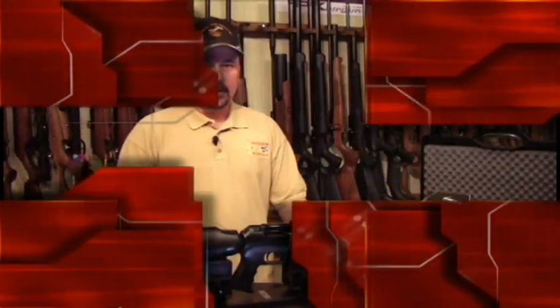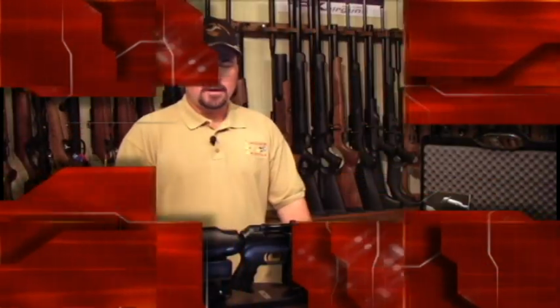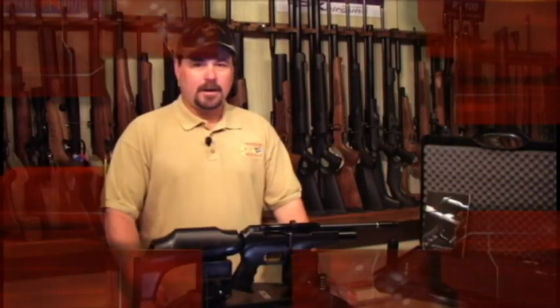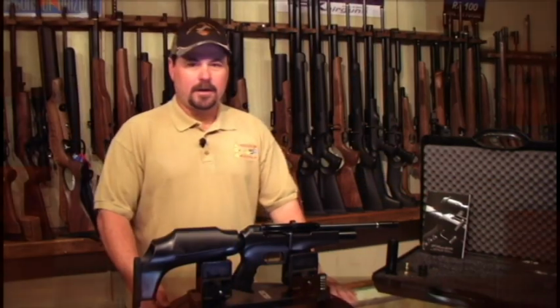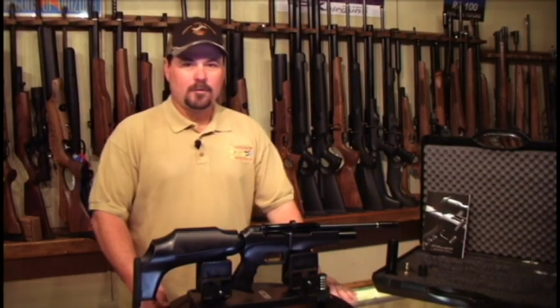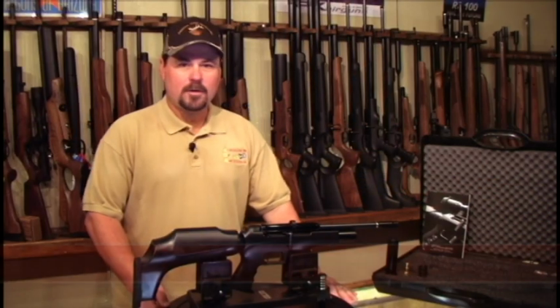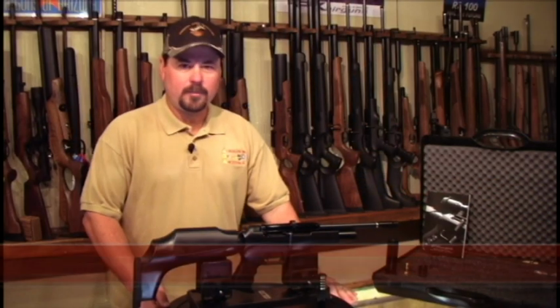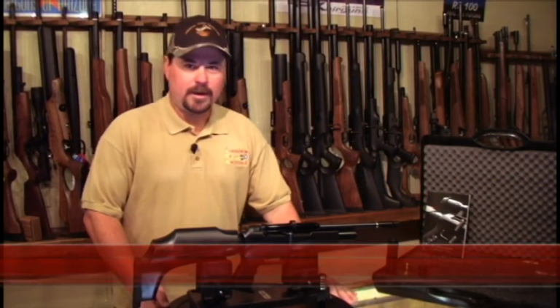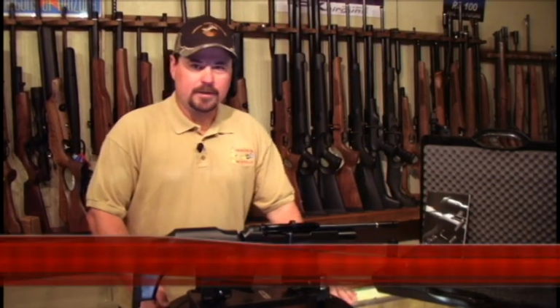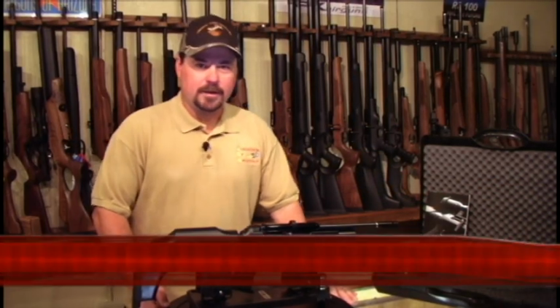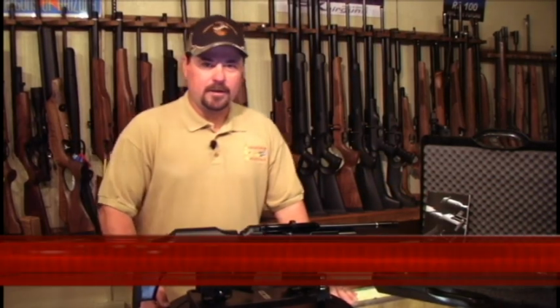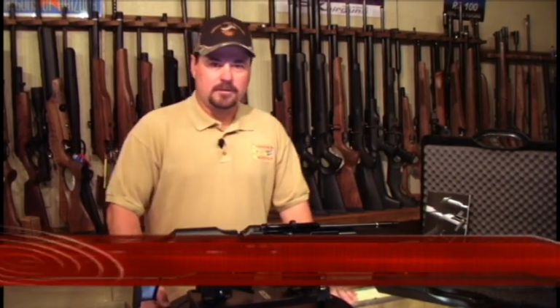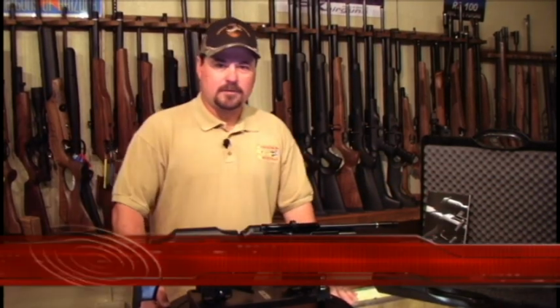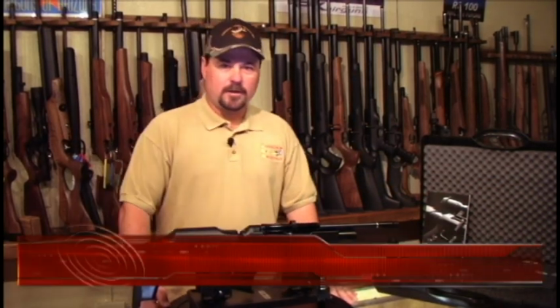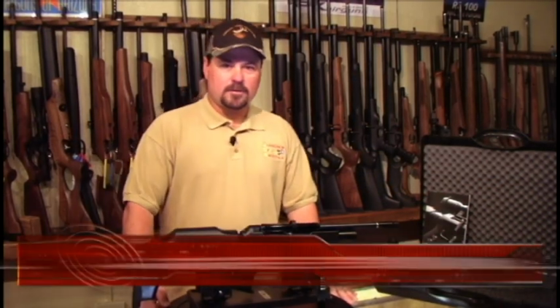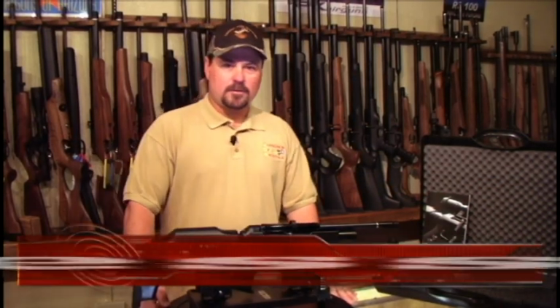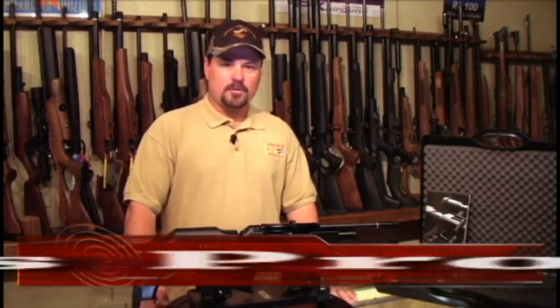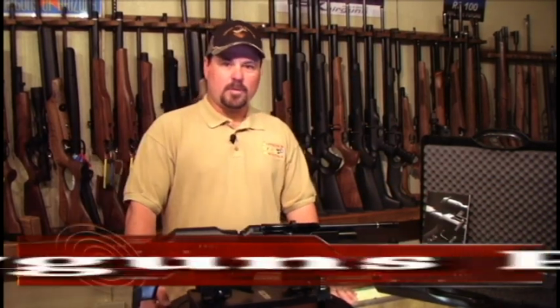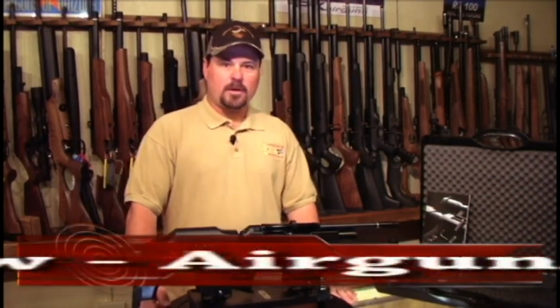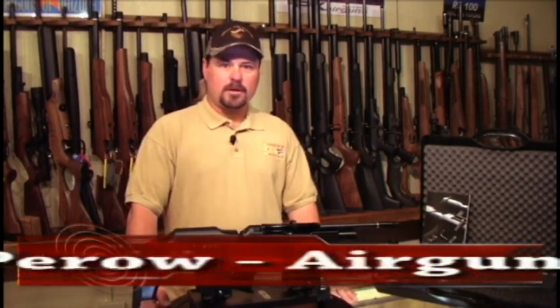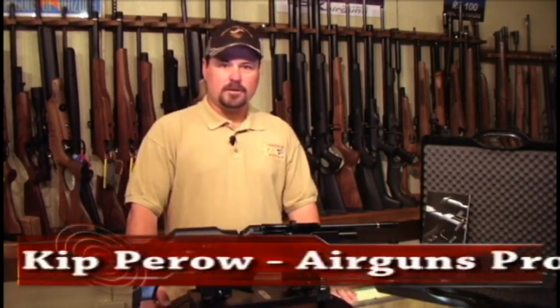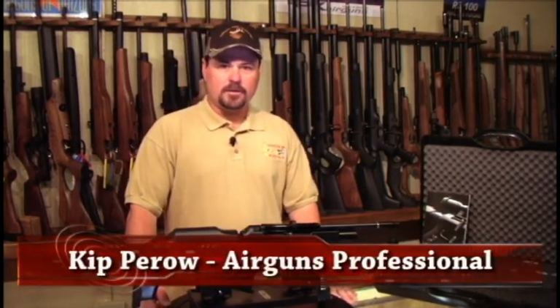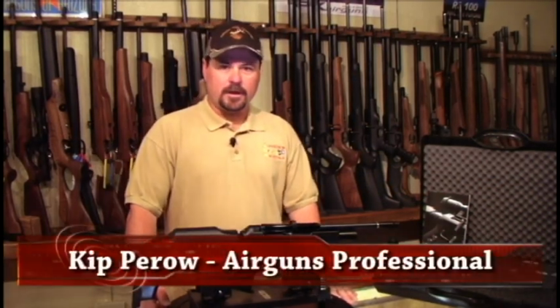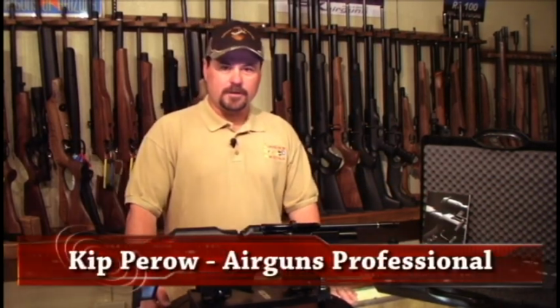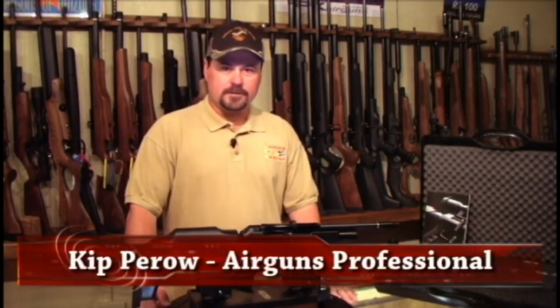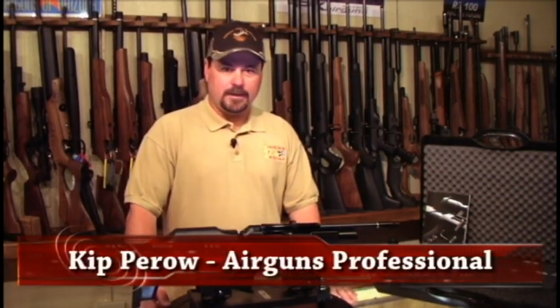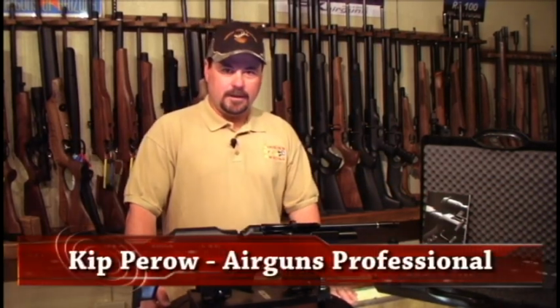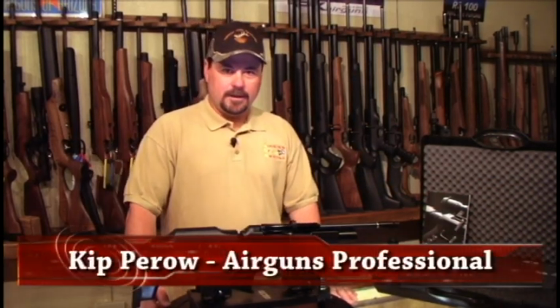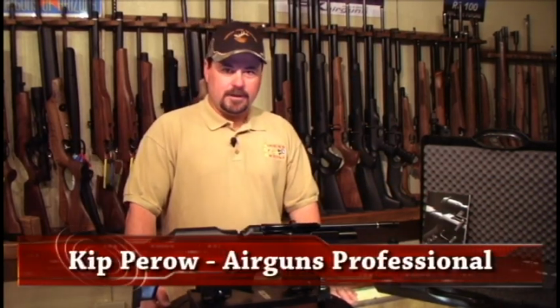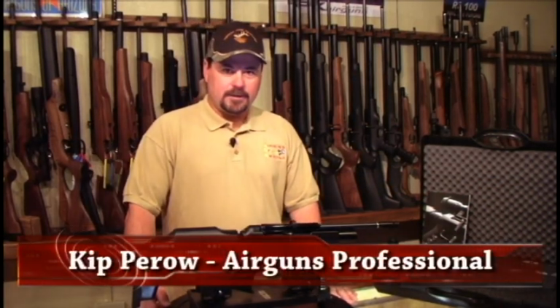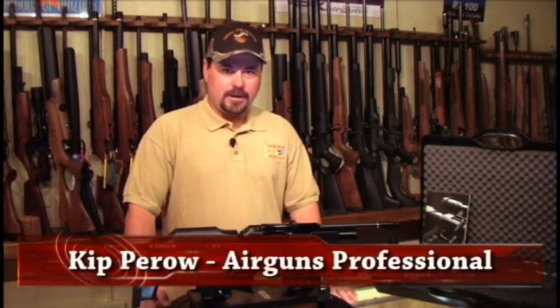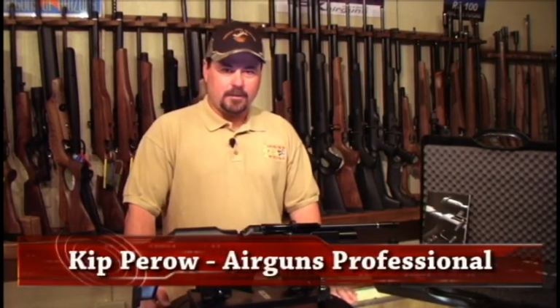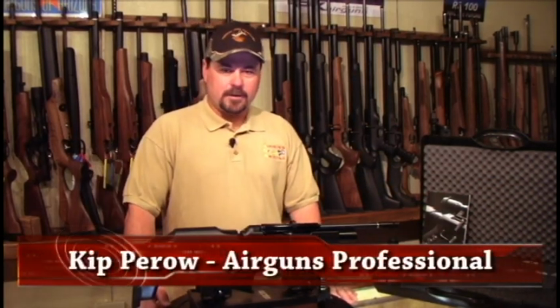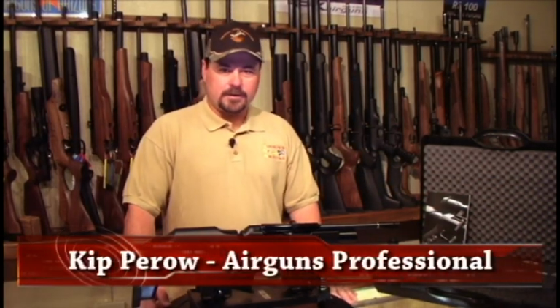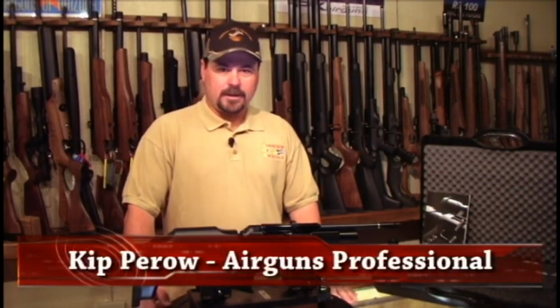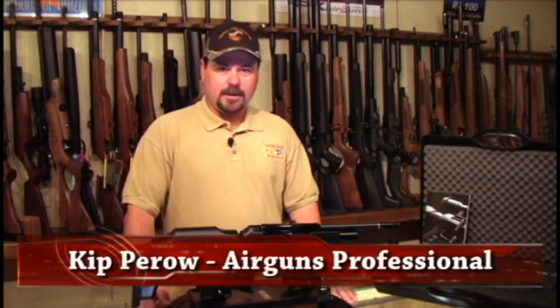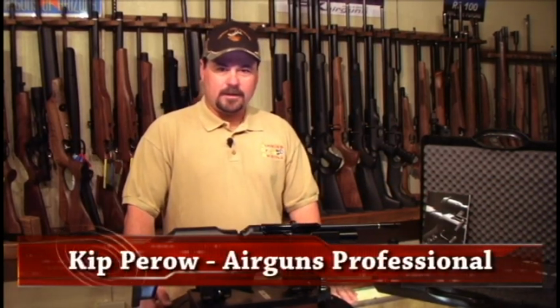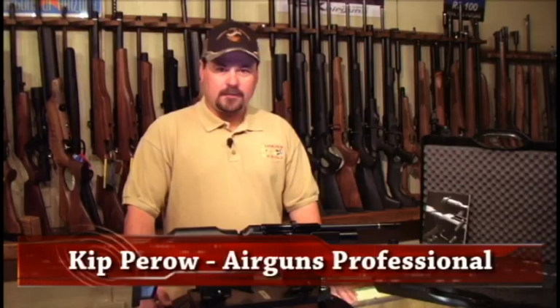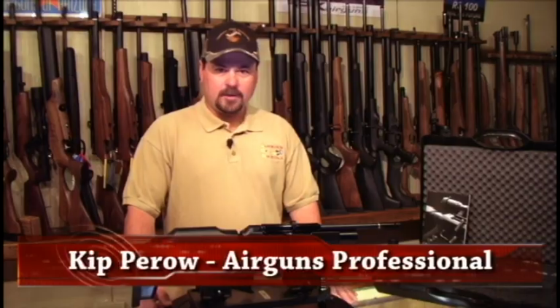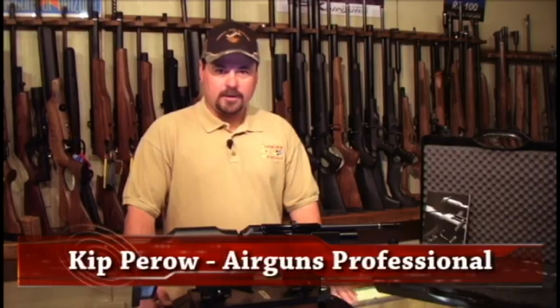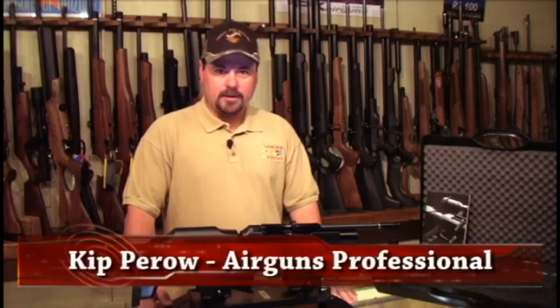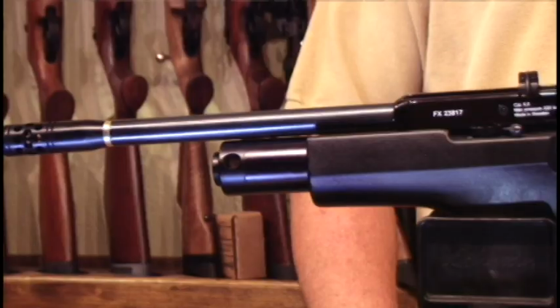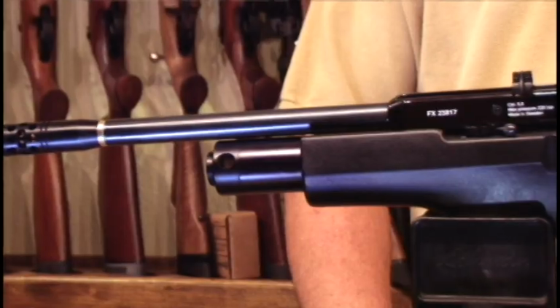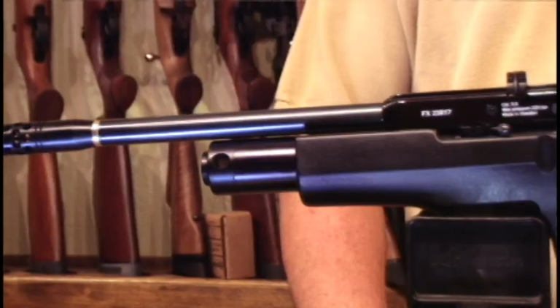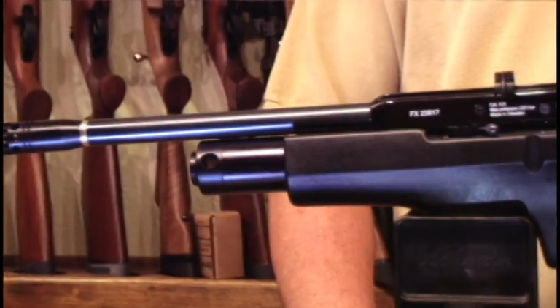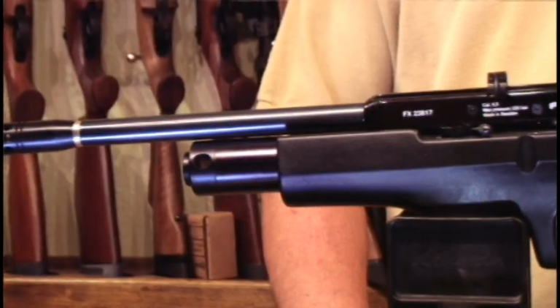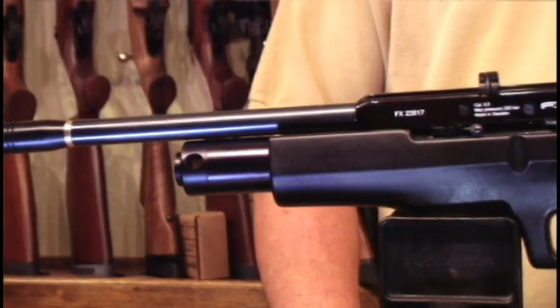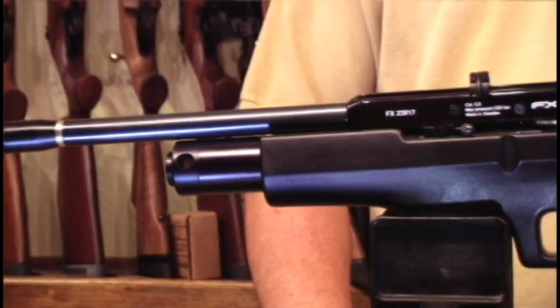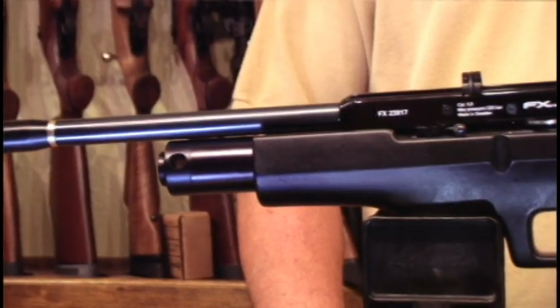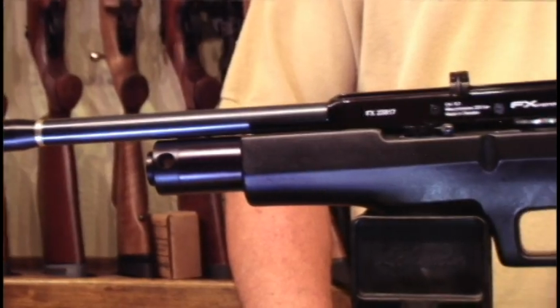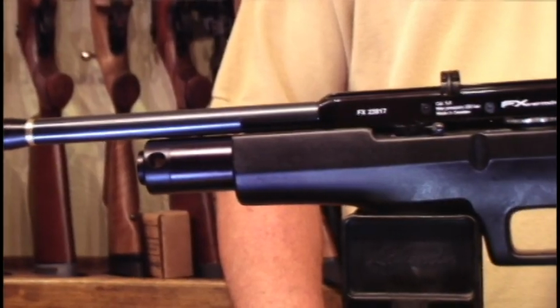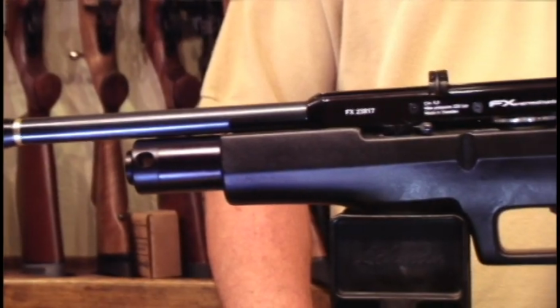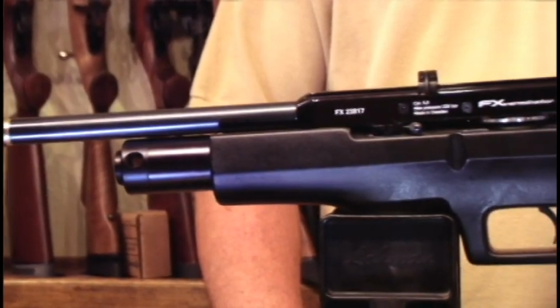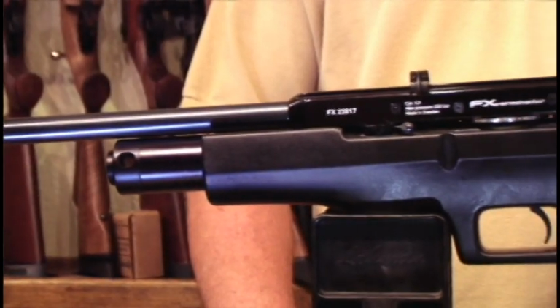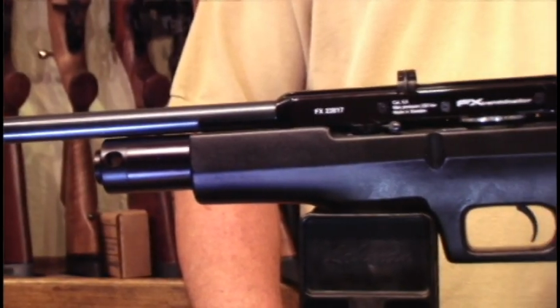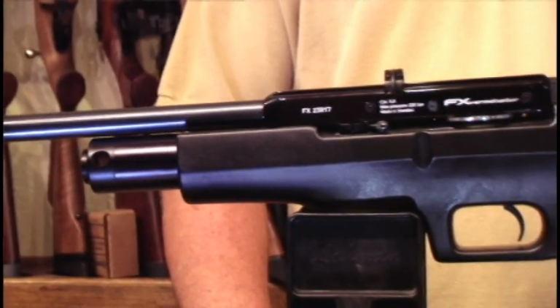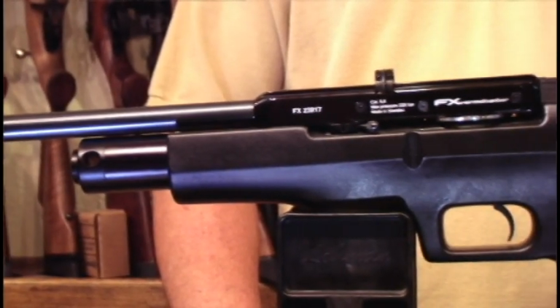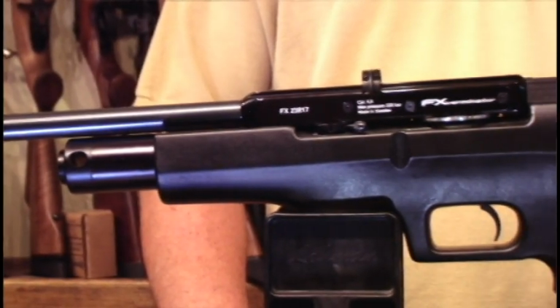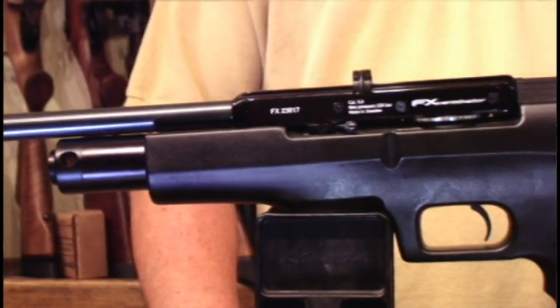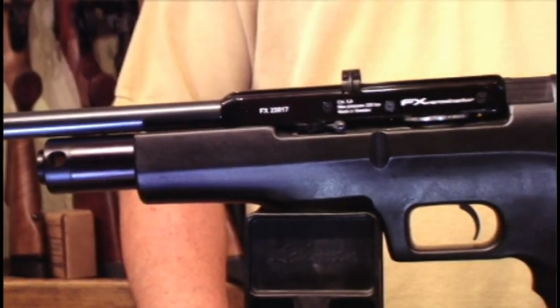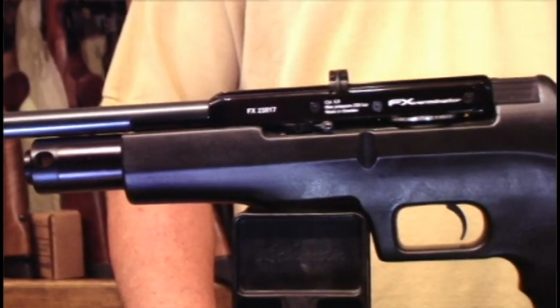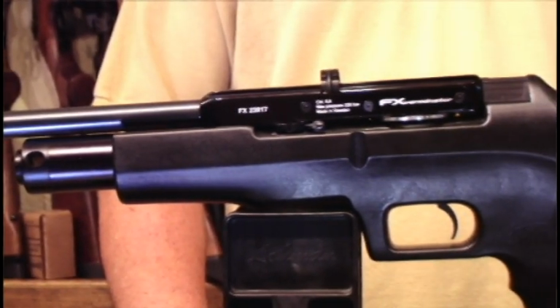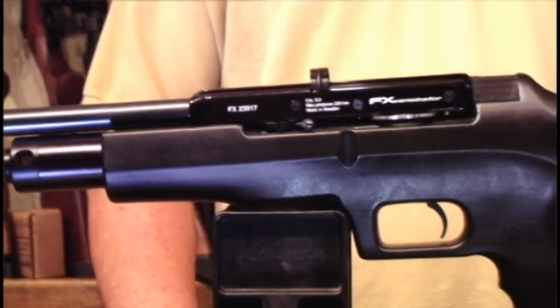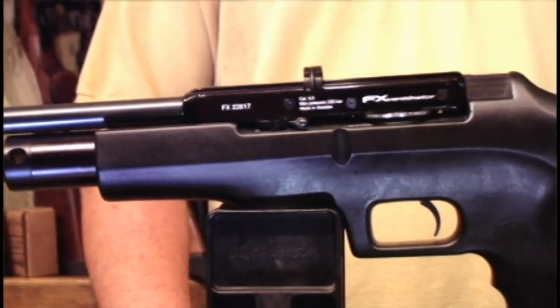Hi and welcome back to Airguns of Arizona's product showcase. Today we're going to take an in-depth look at the FX Verminator. It's a very compact little rifle.